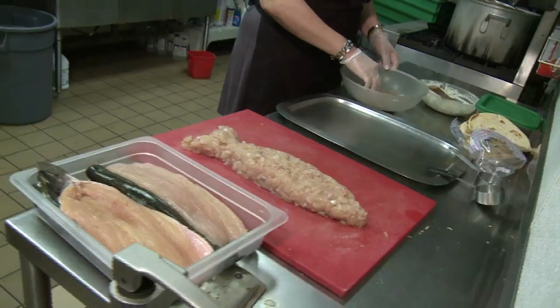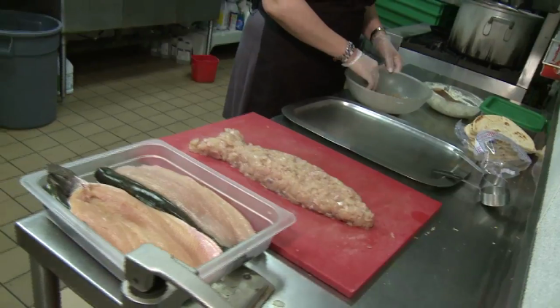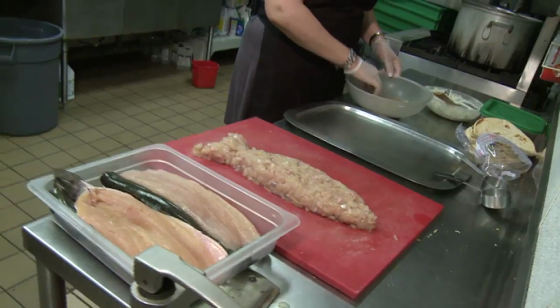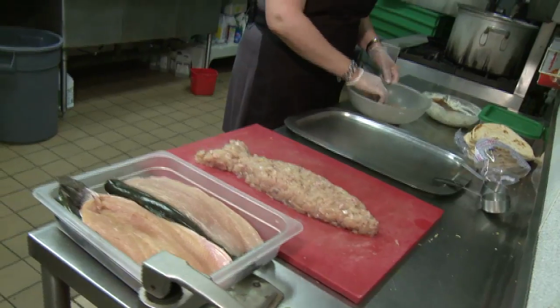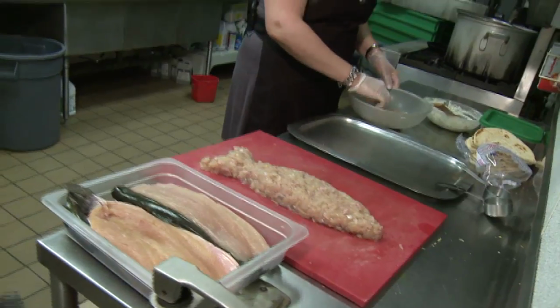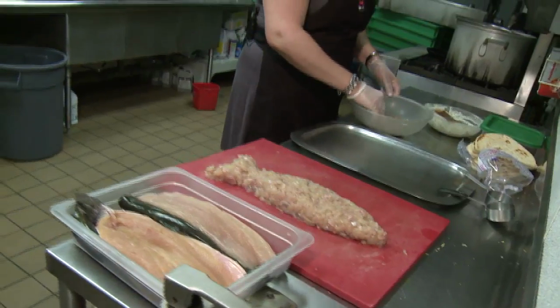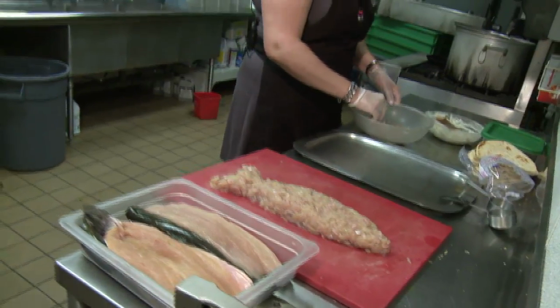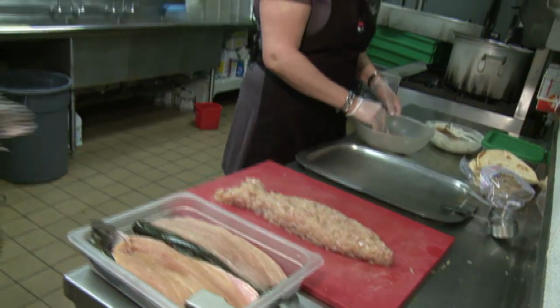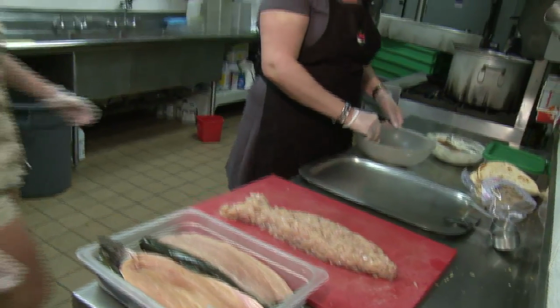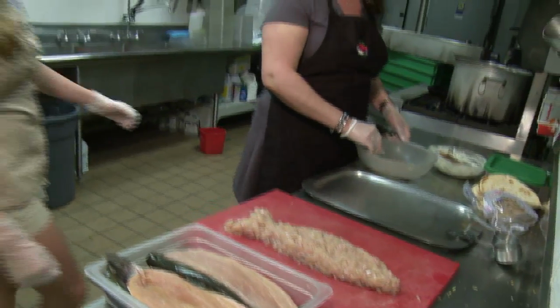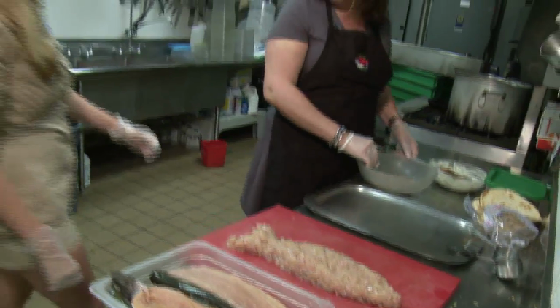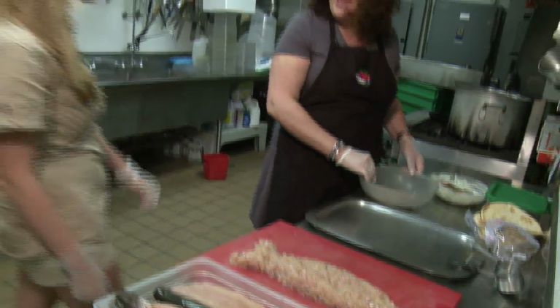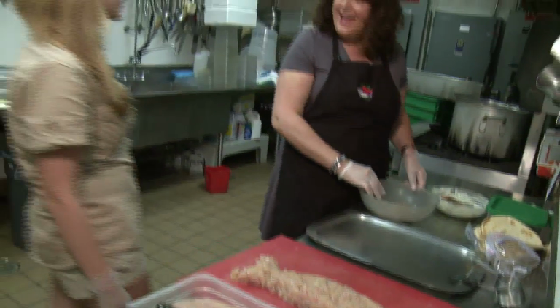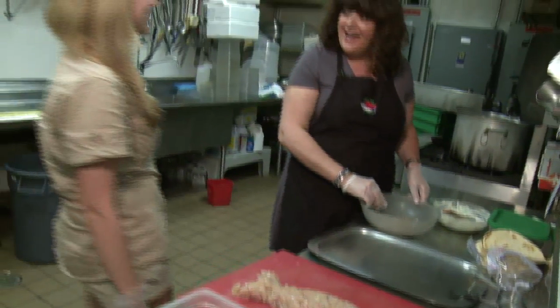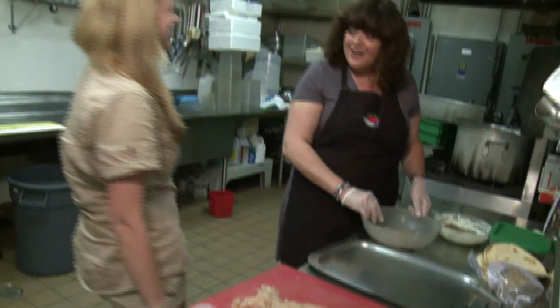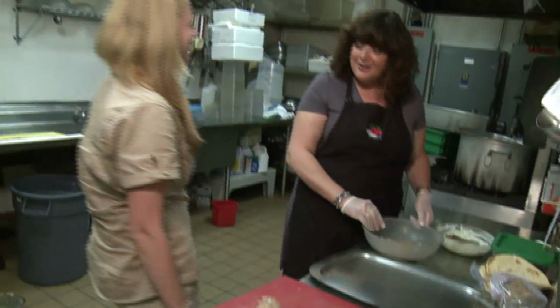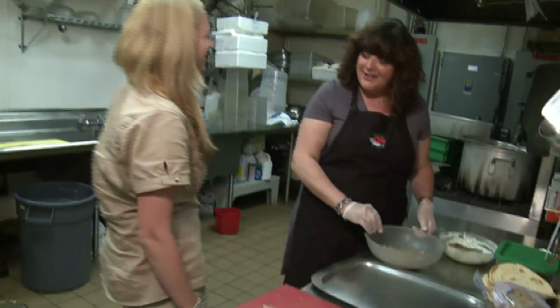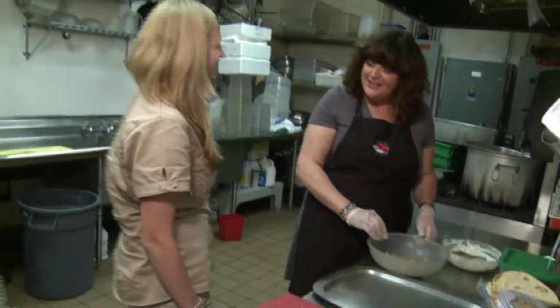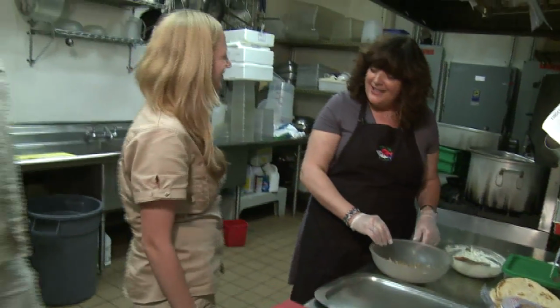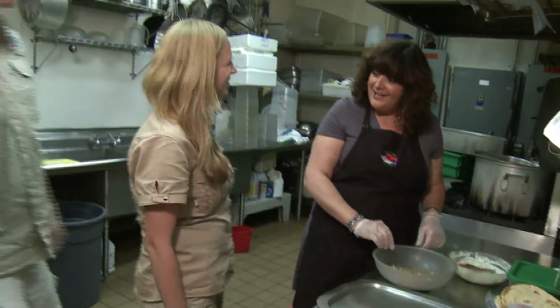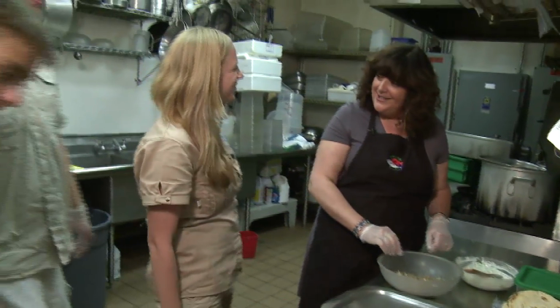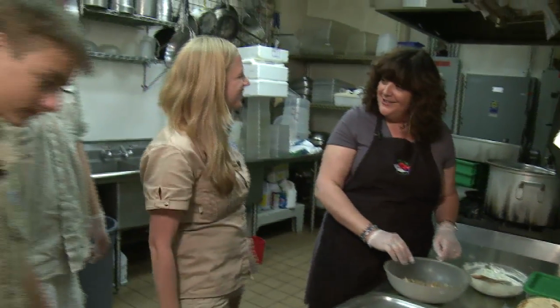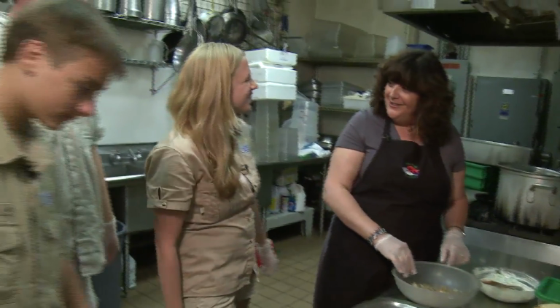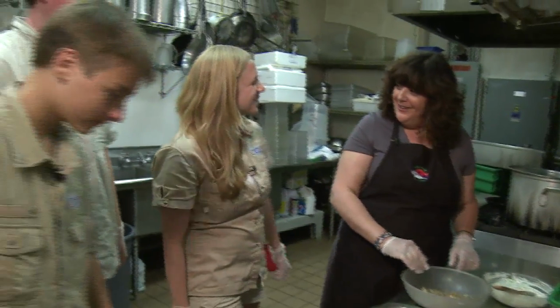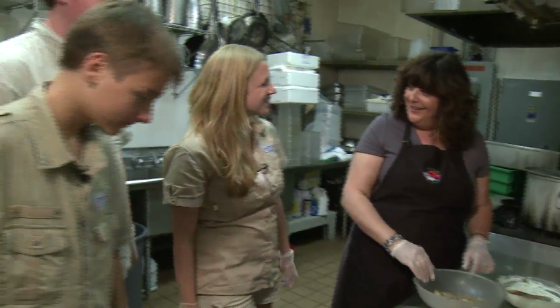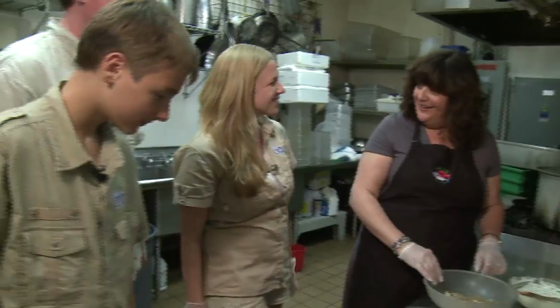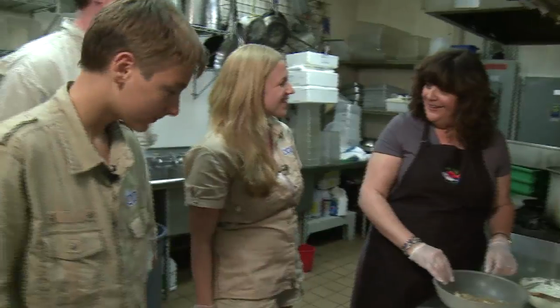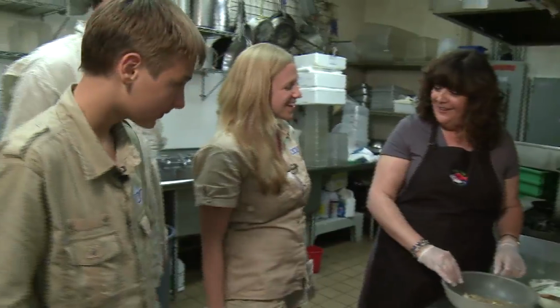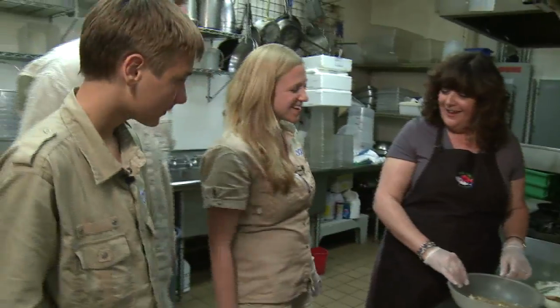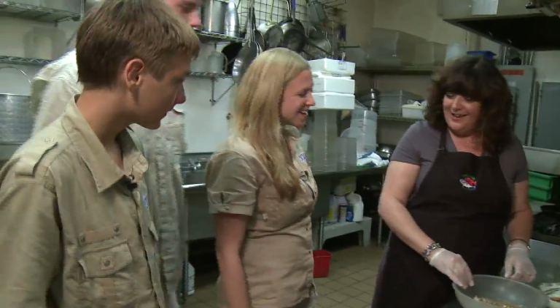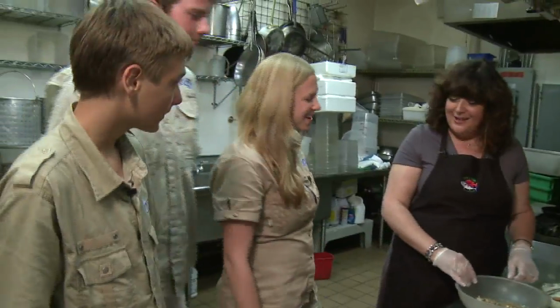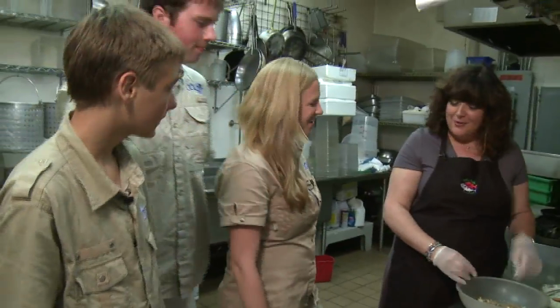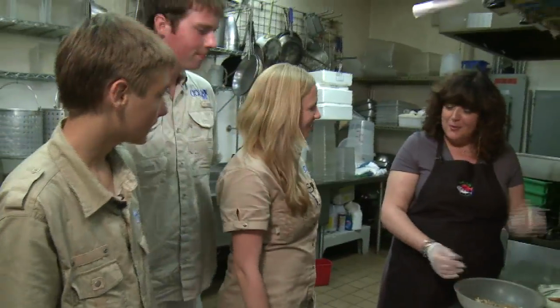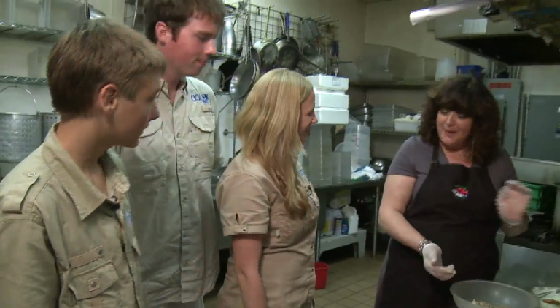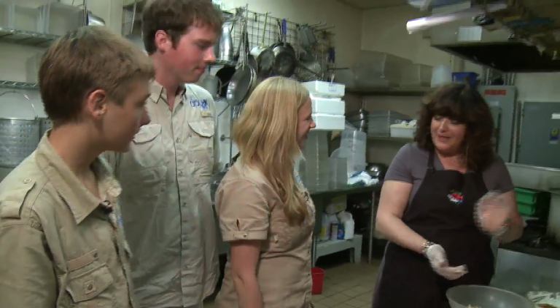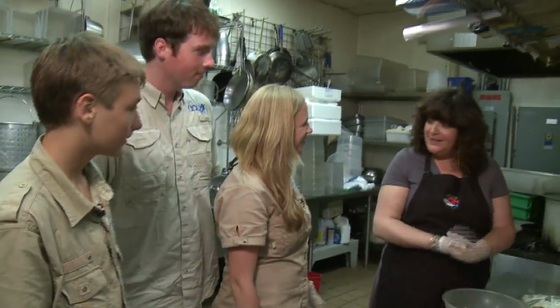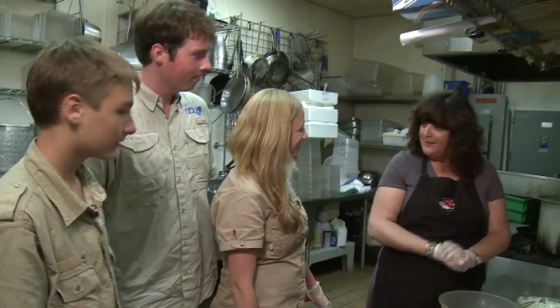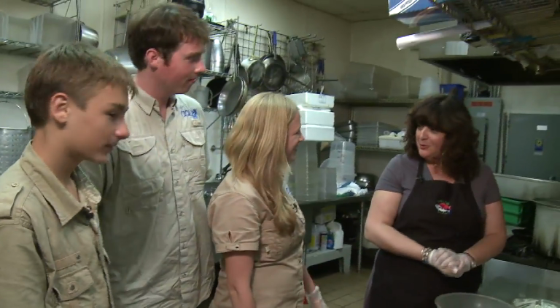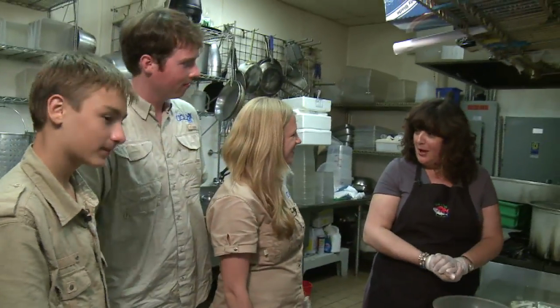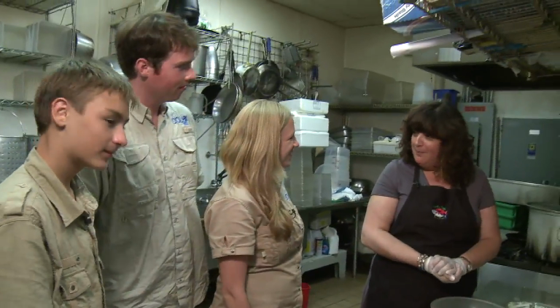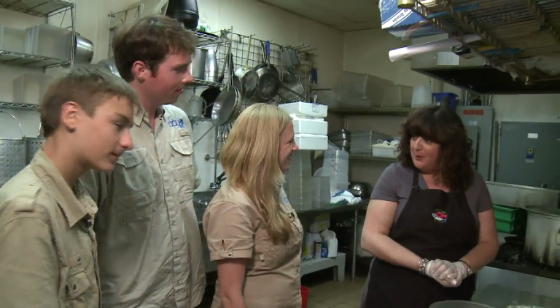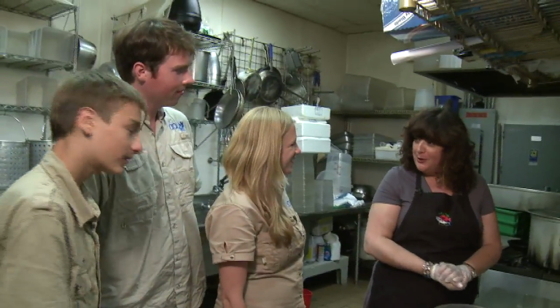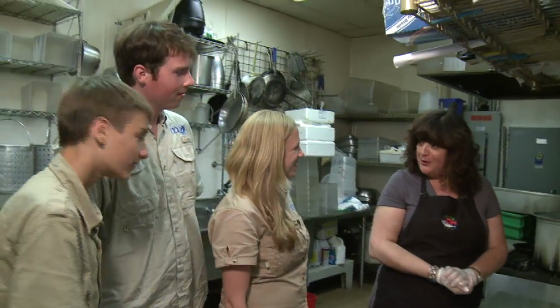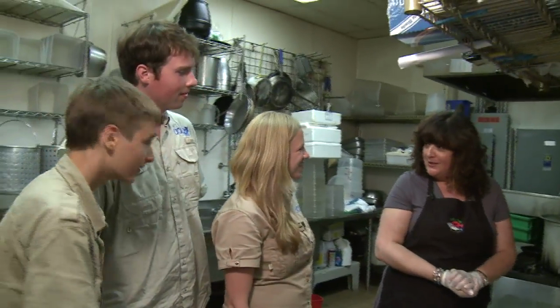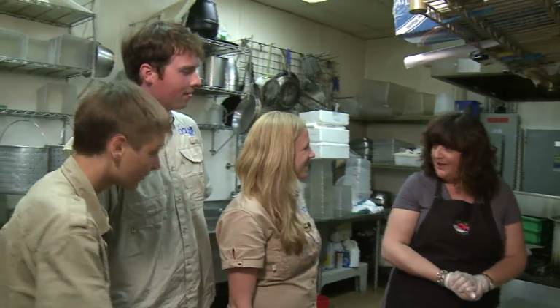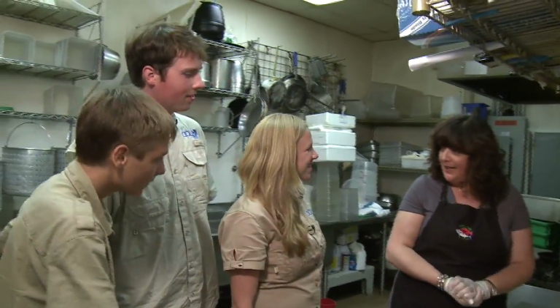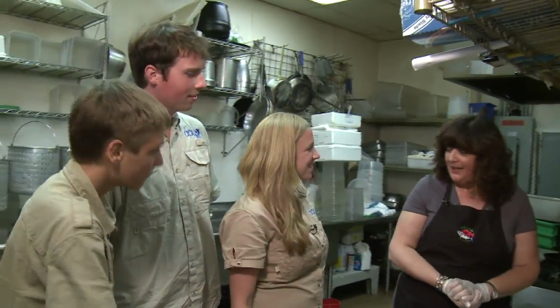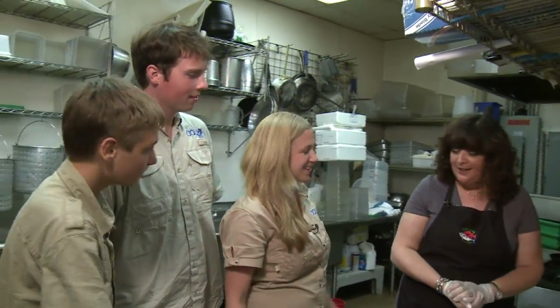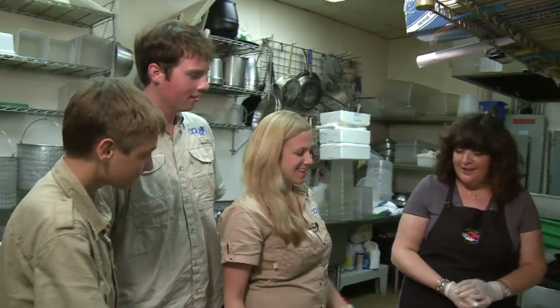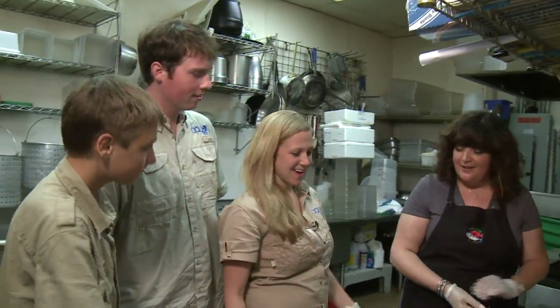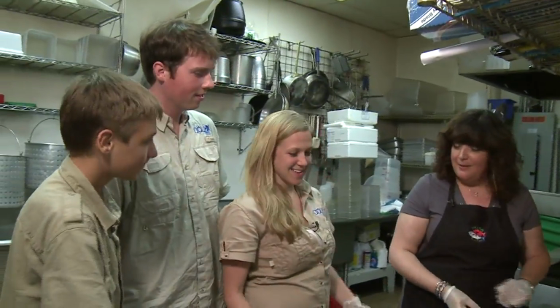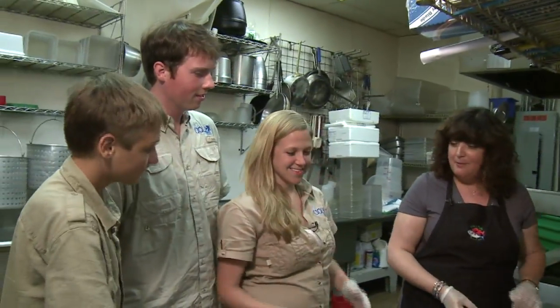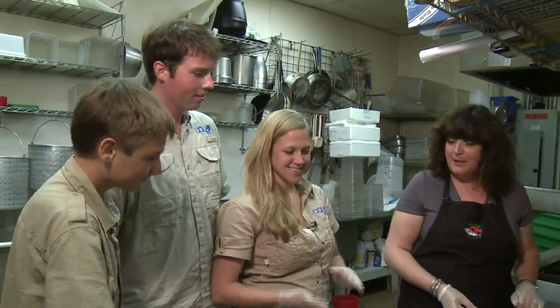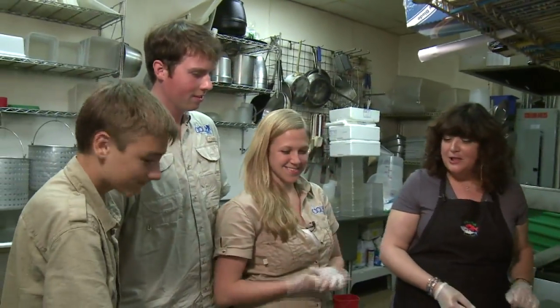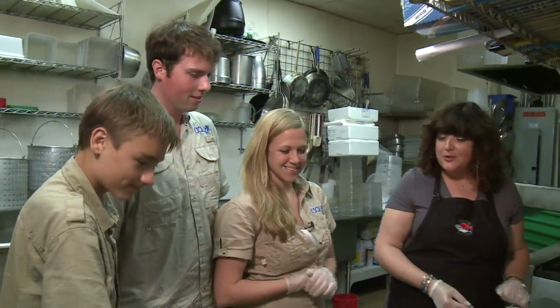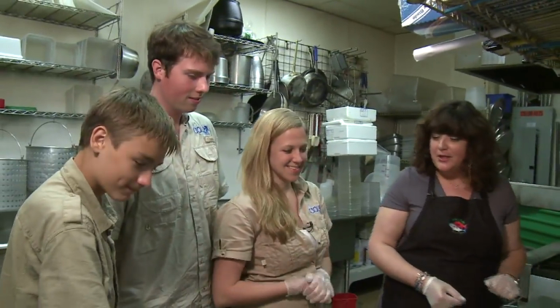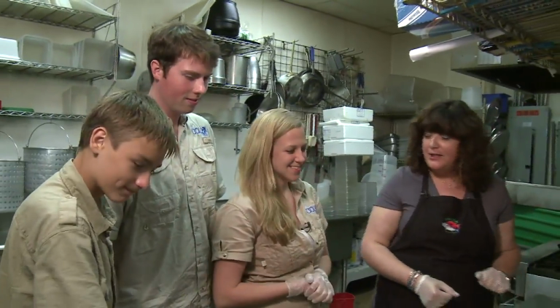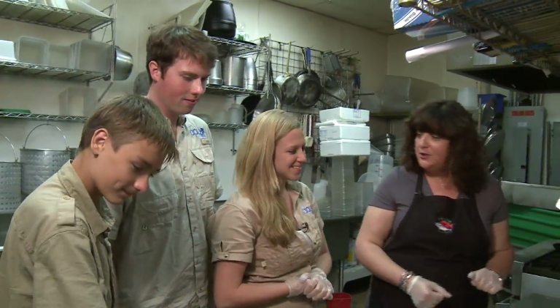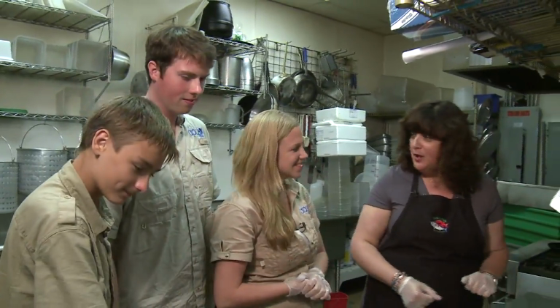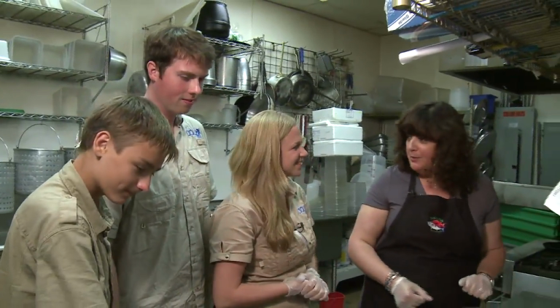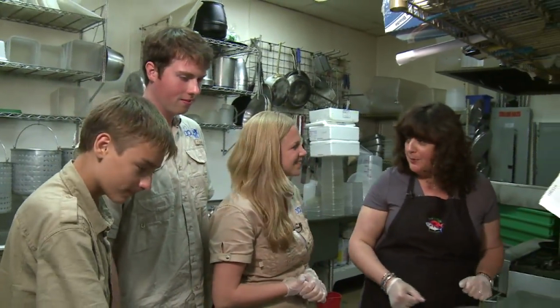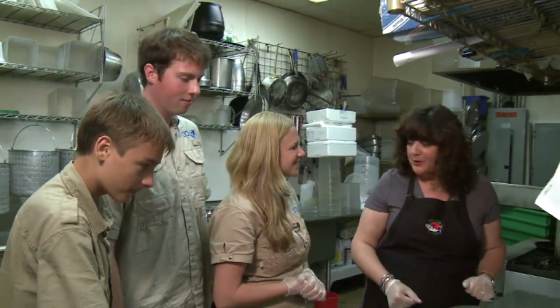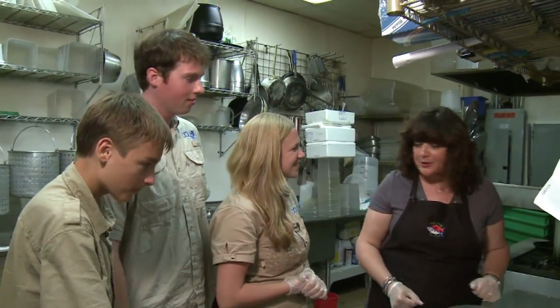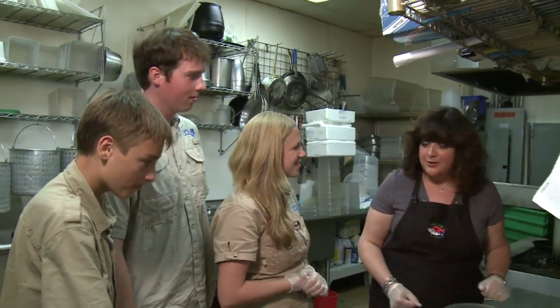Hi Terri. Hey Hacker Kids, how you doing? Very good. I hear we're making some trout burgers today. Yes — Mediterranean trout burgers.